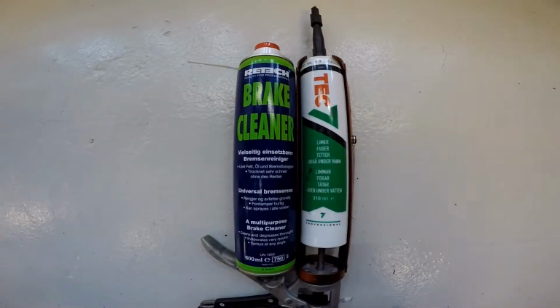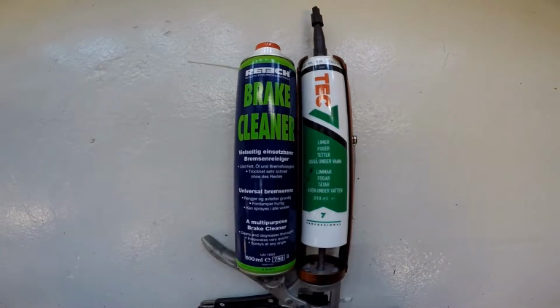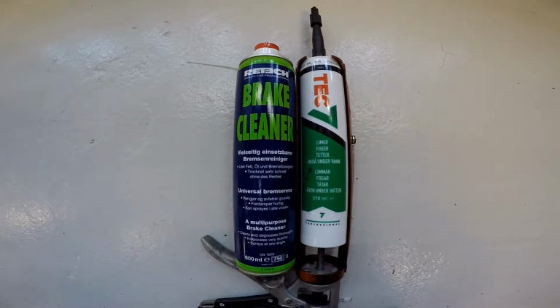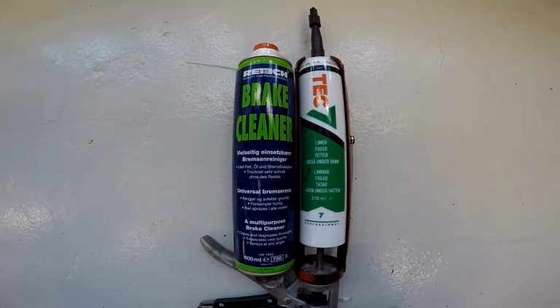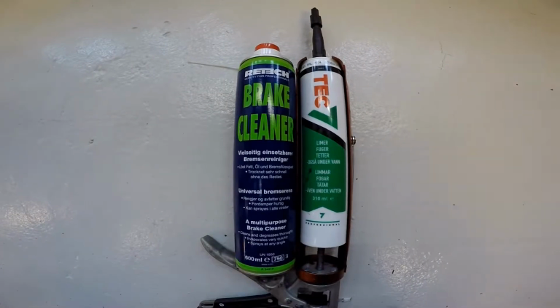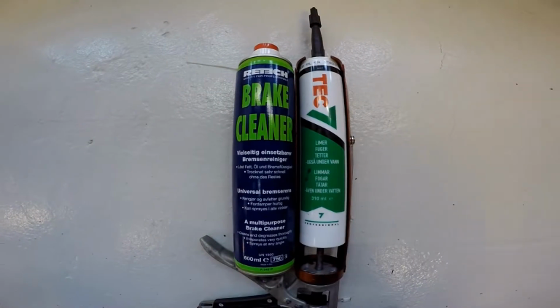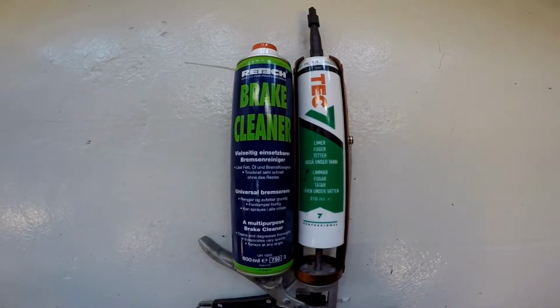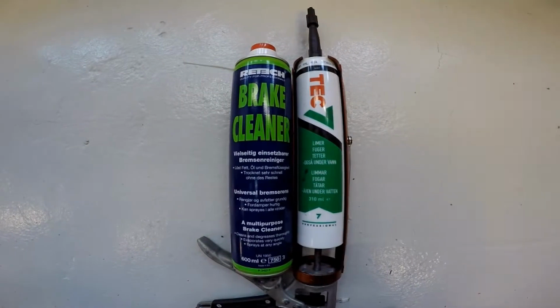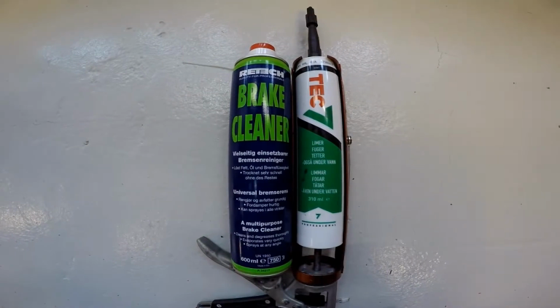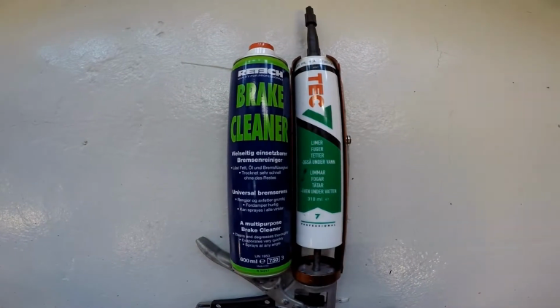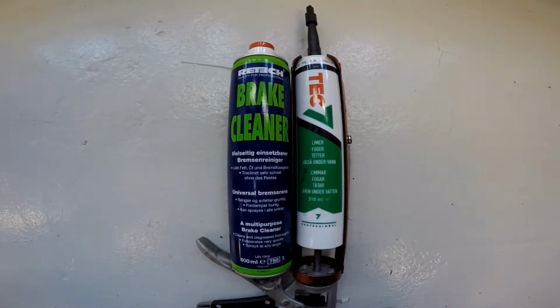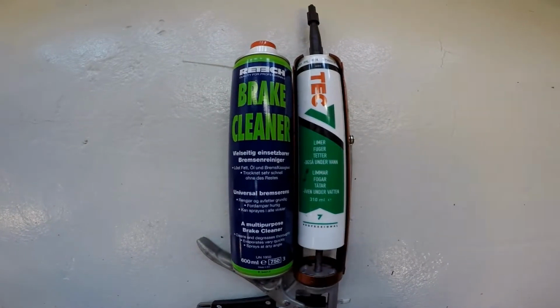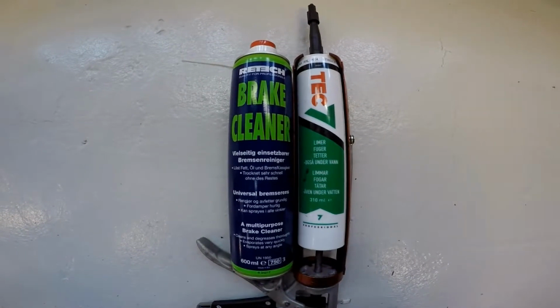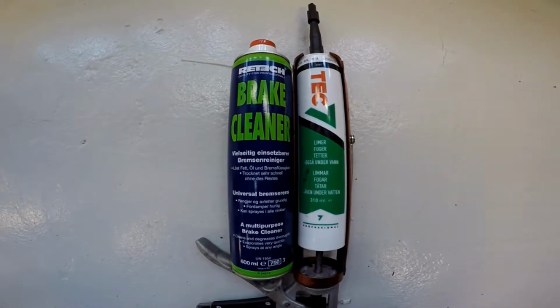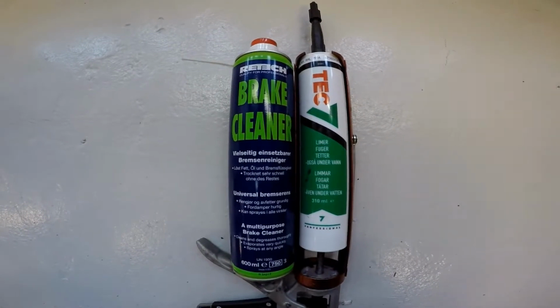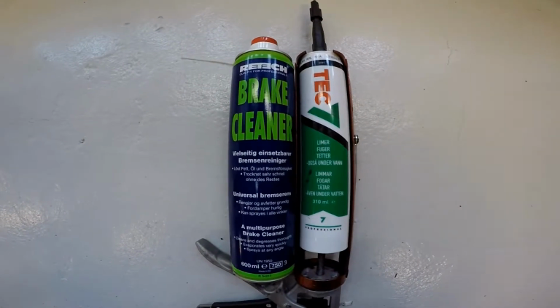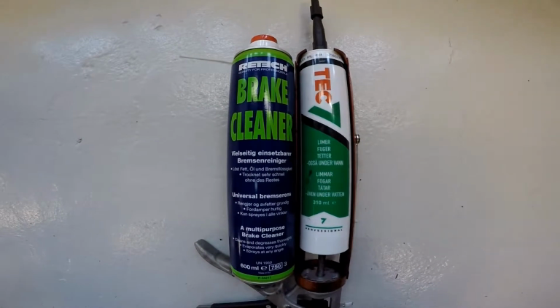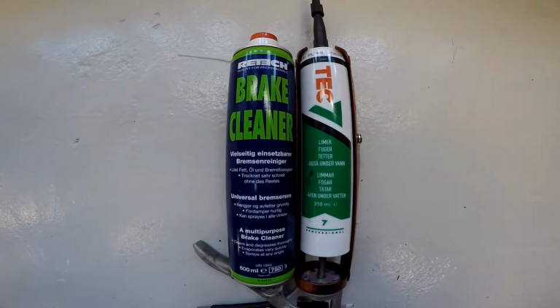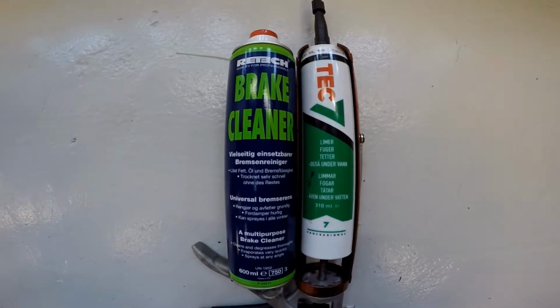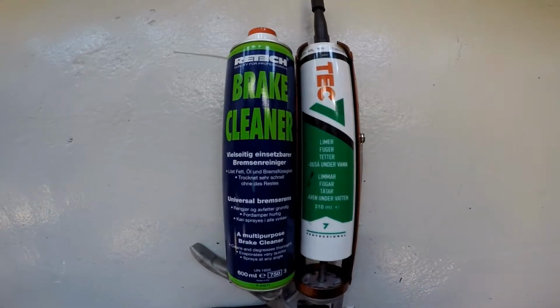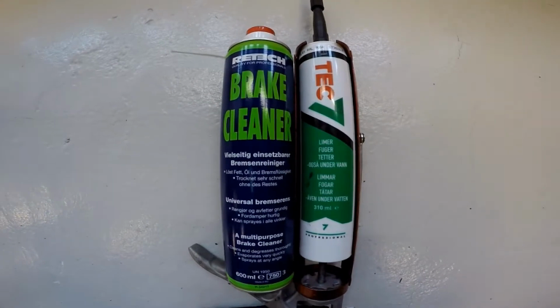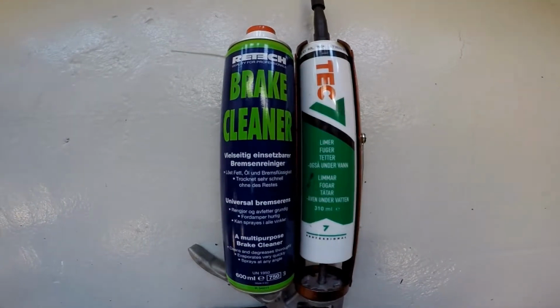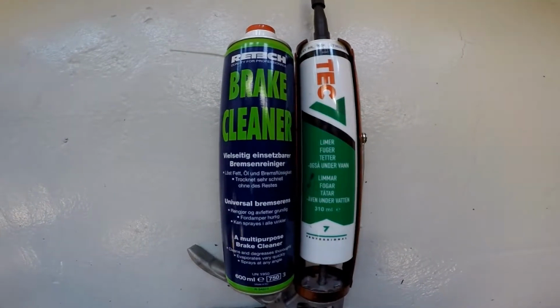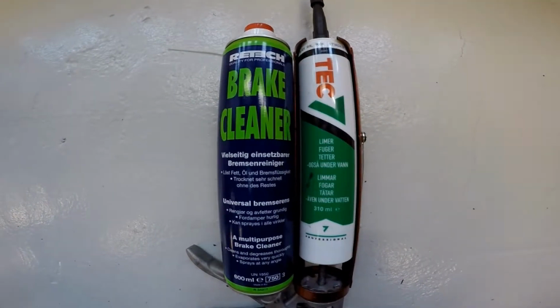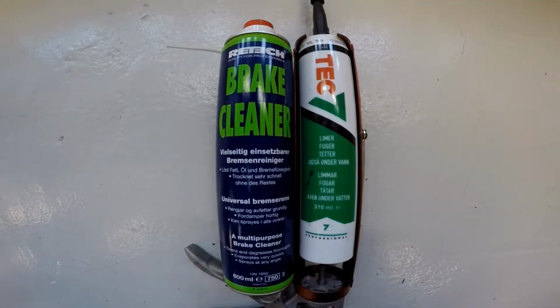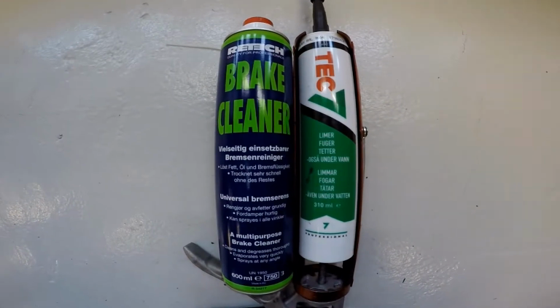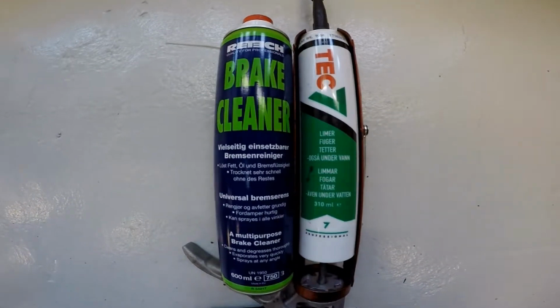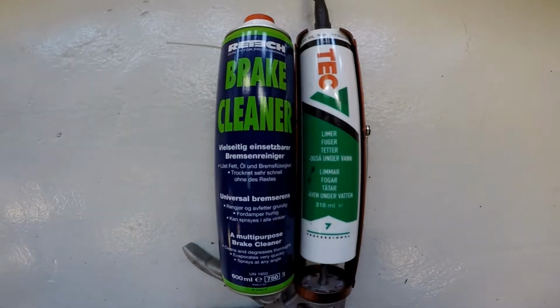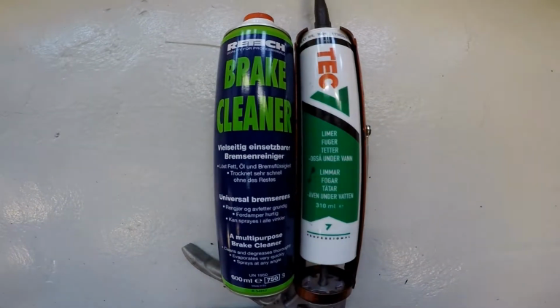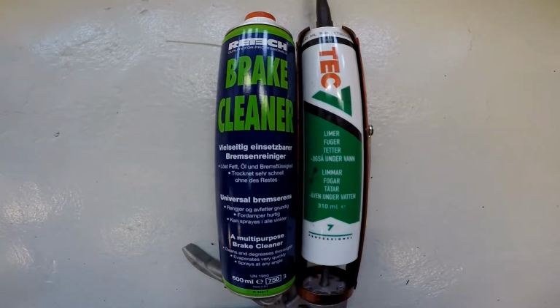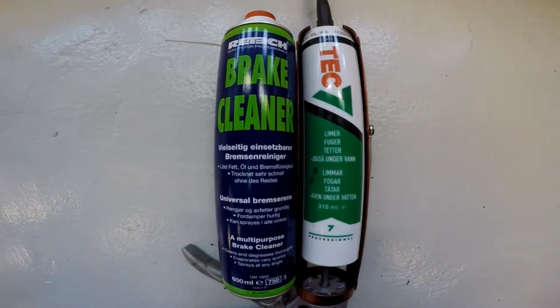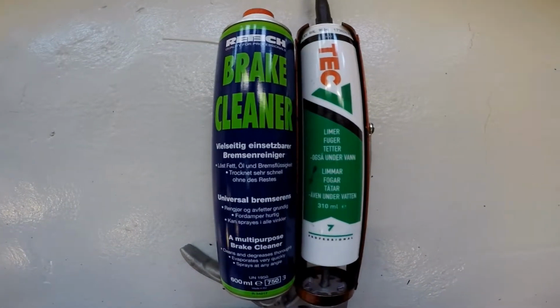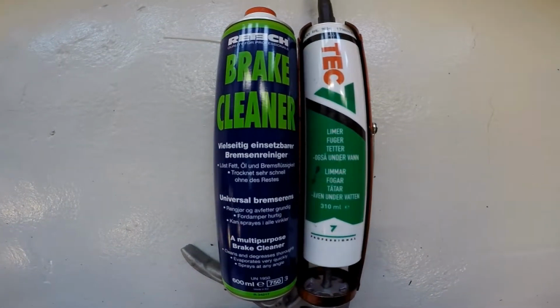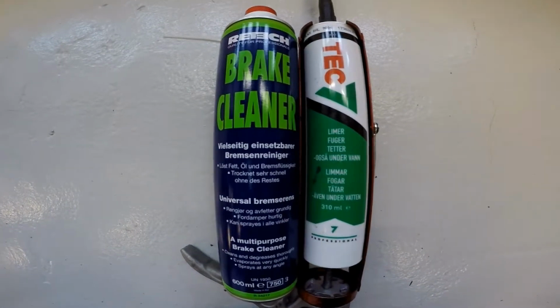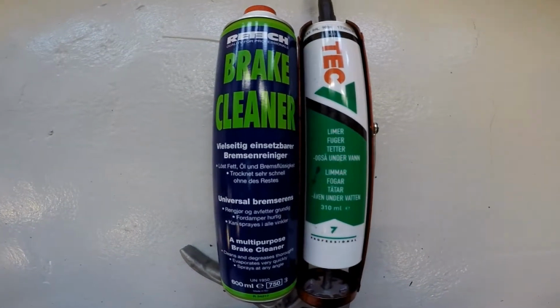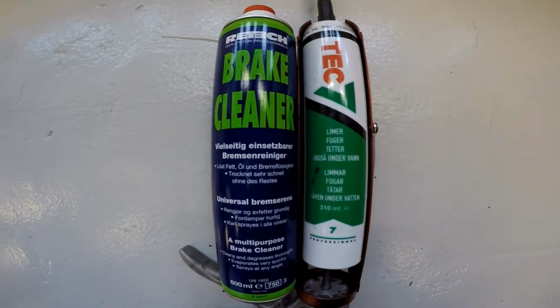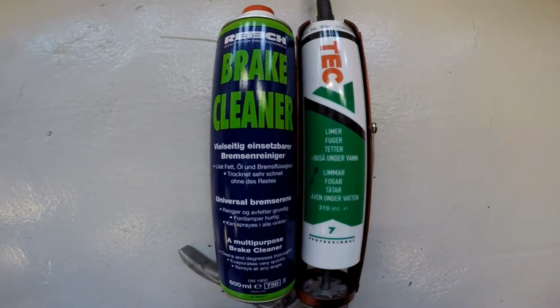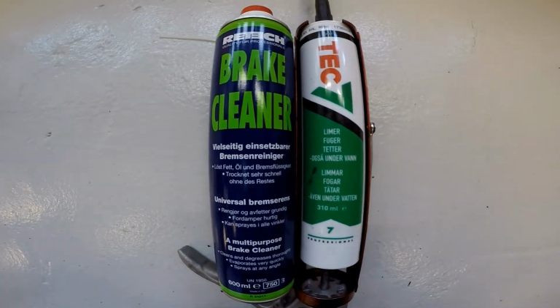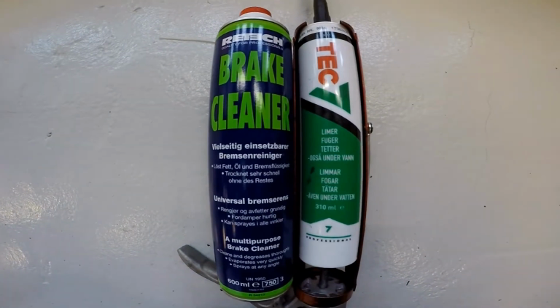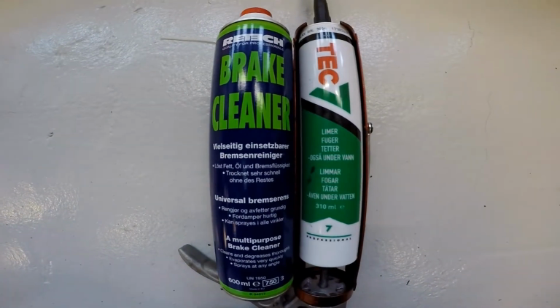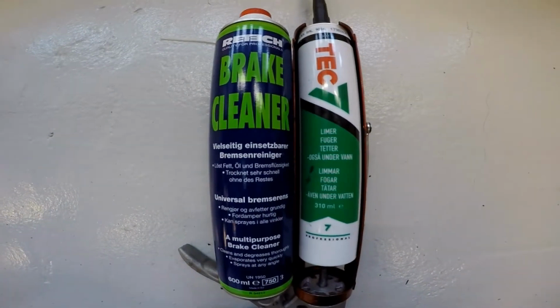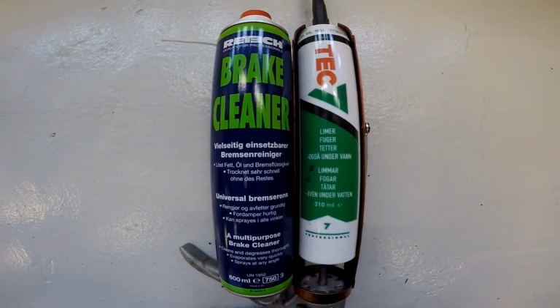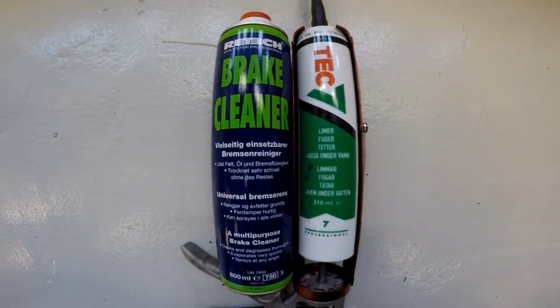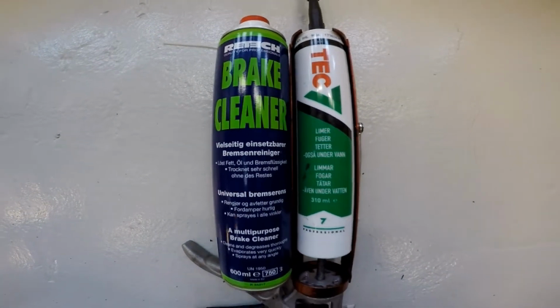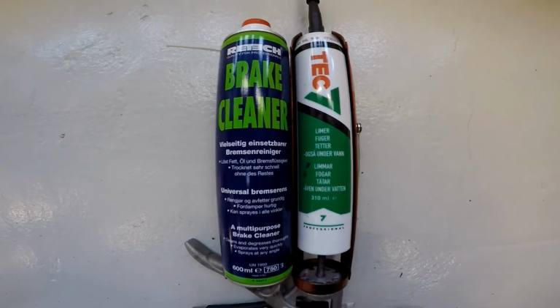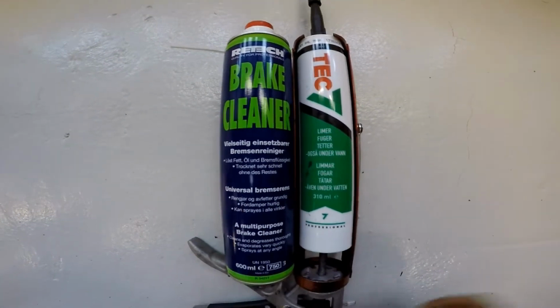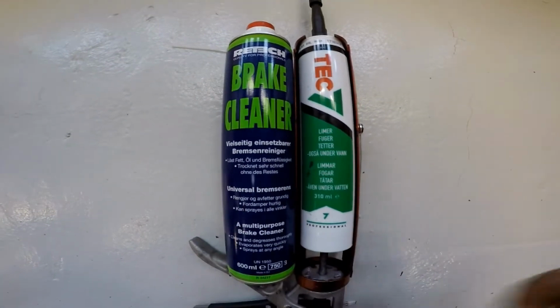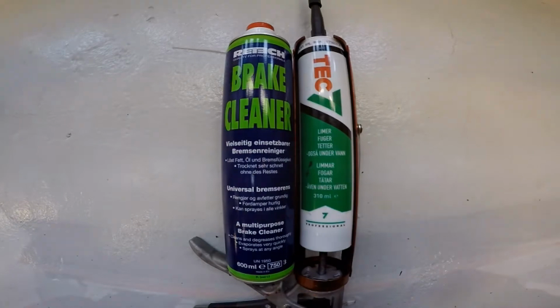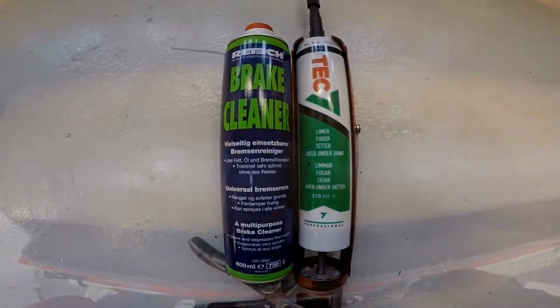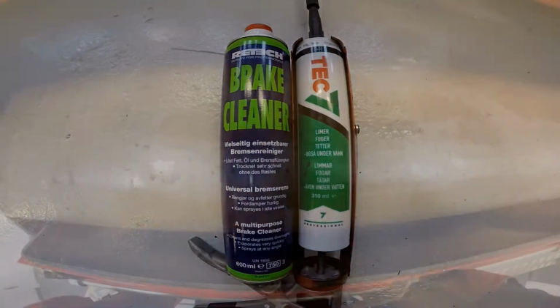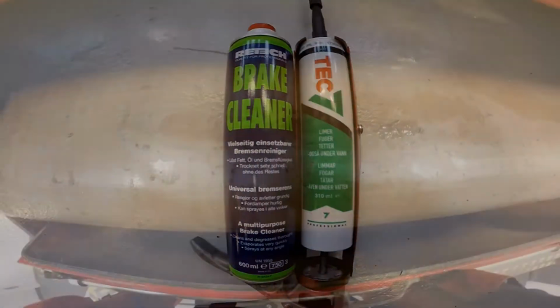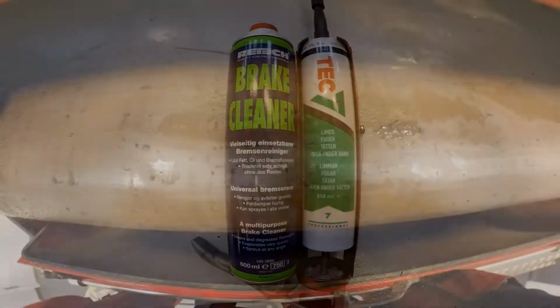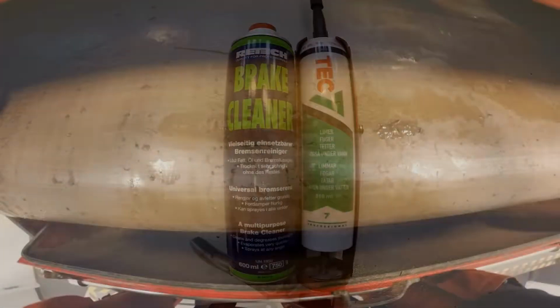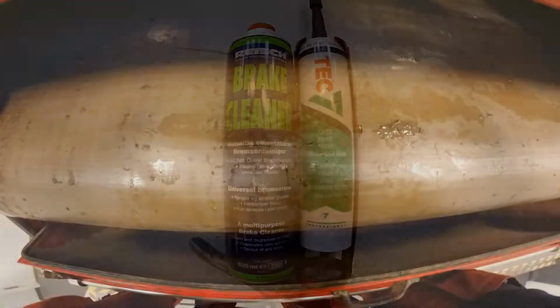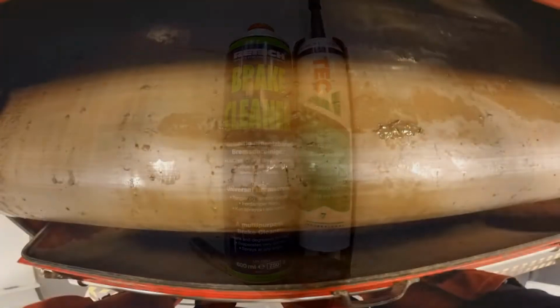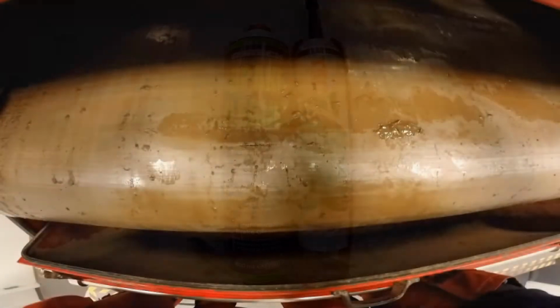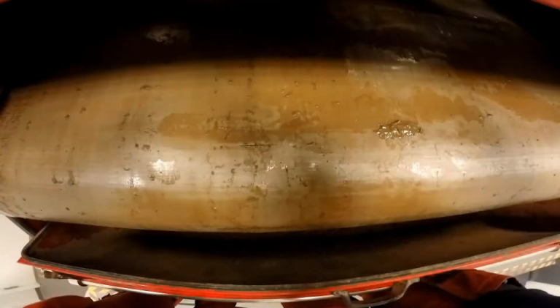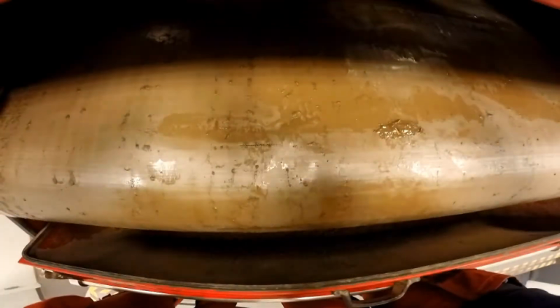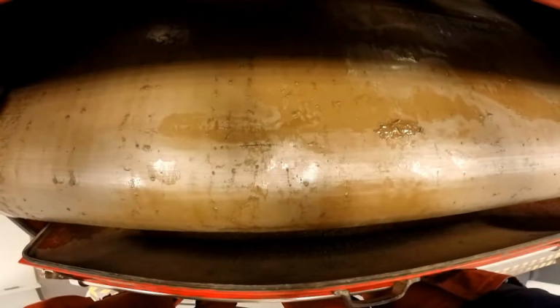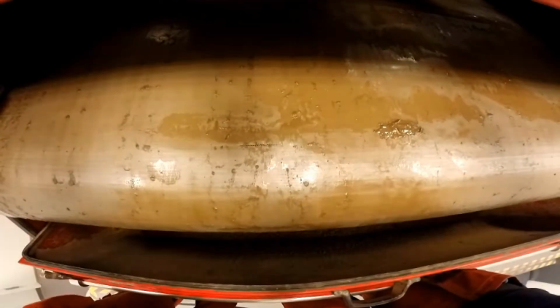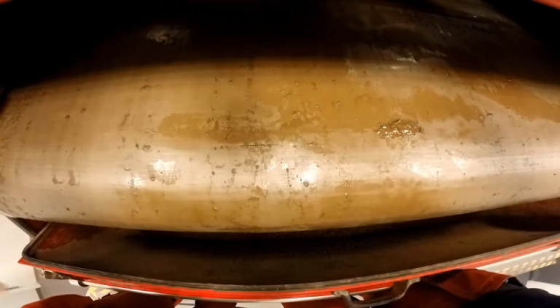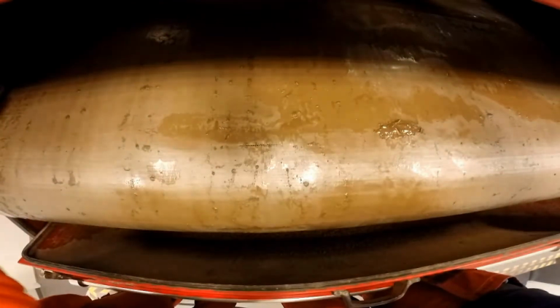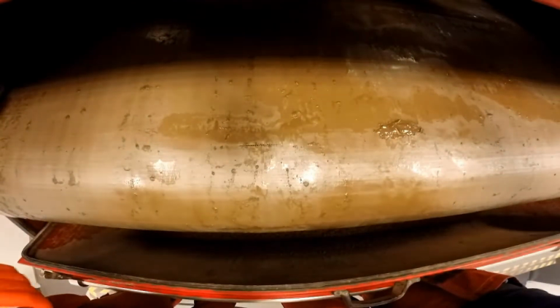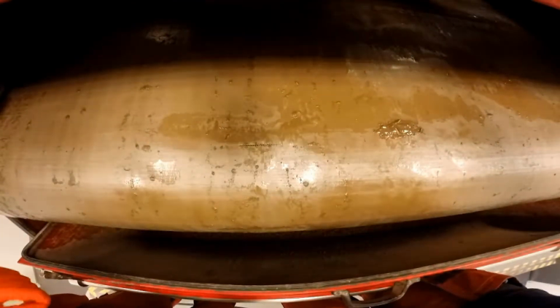Okay, how to repair a filler belt. We are going to use brake cleaner and Tech 7. Anything similar is fine.